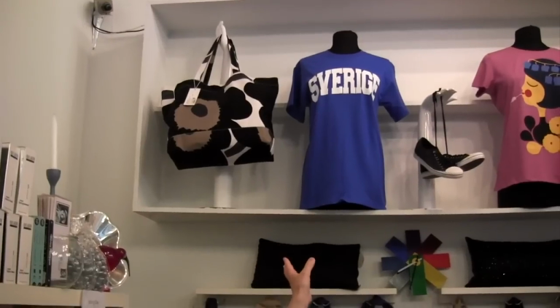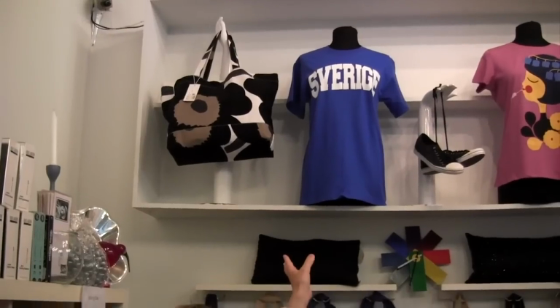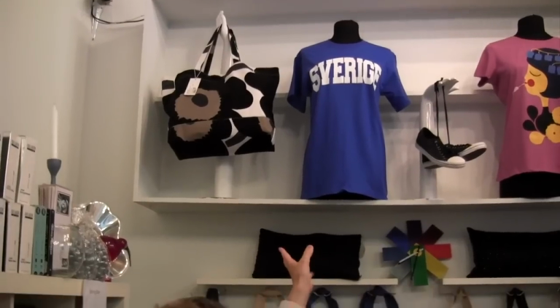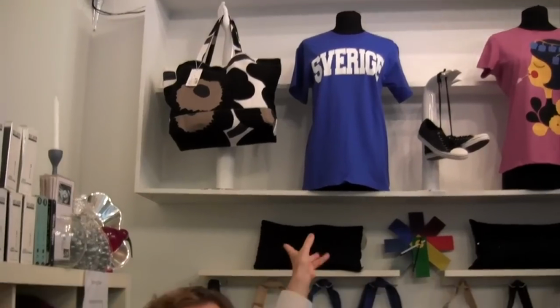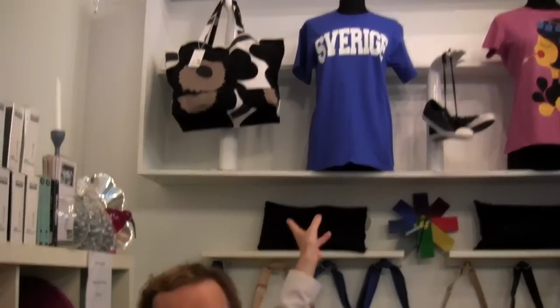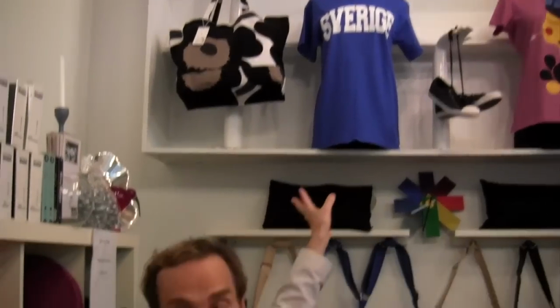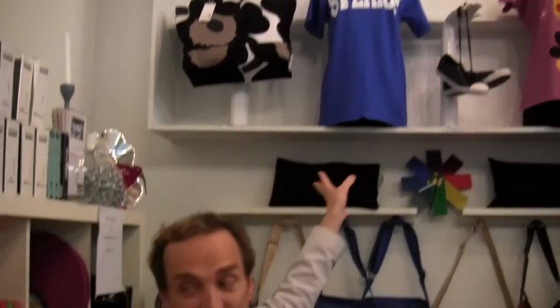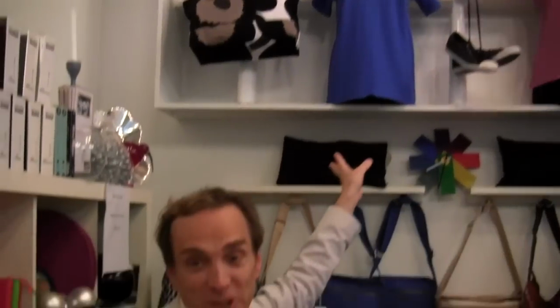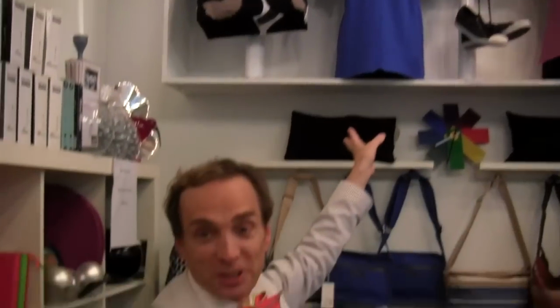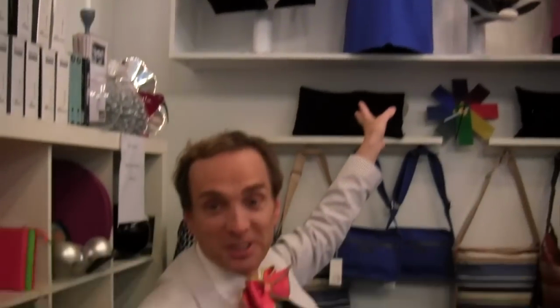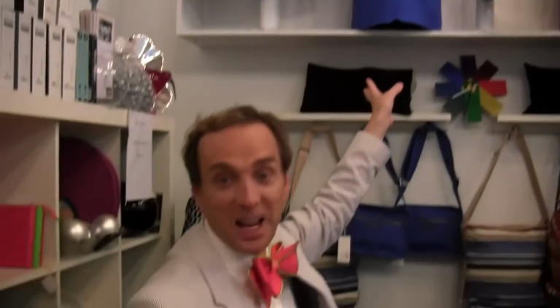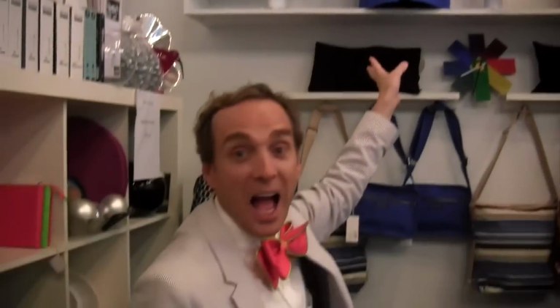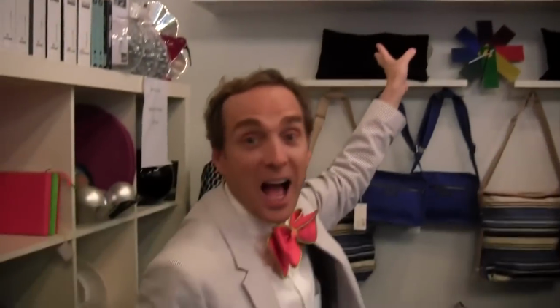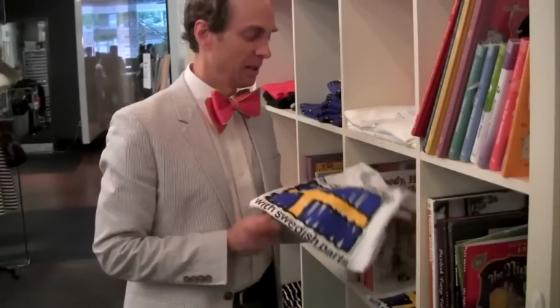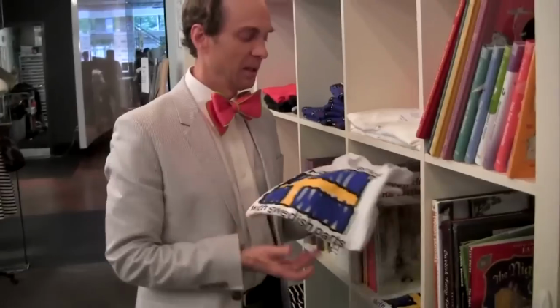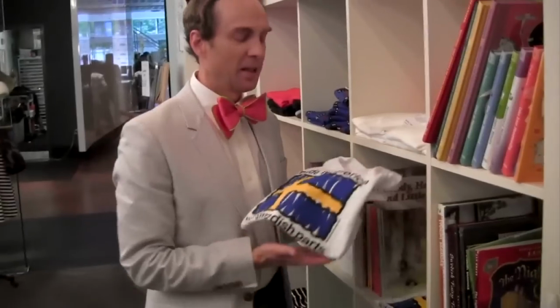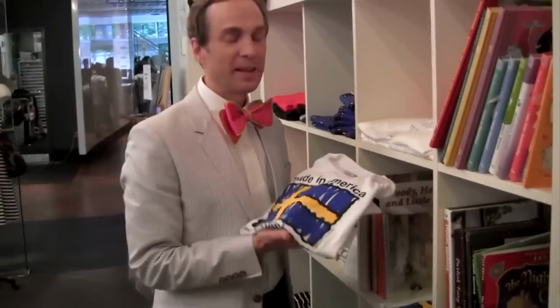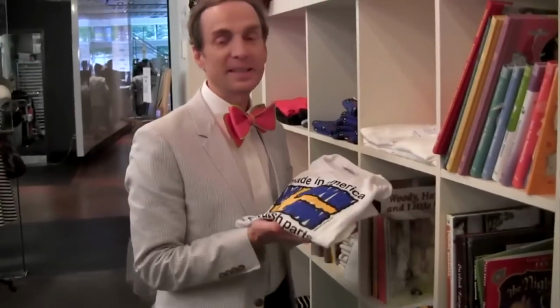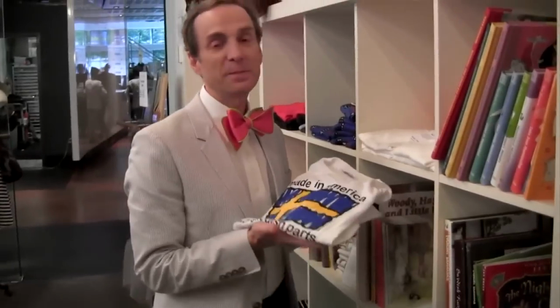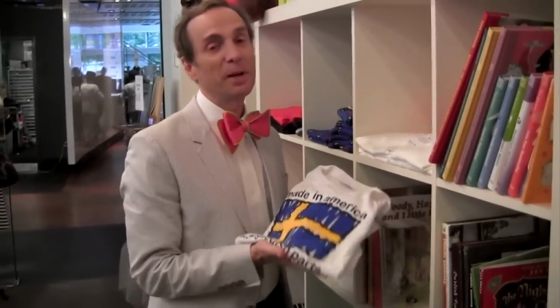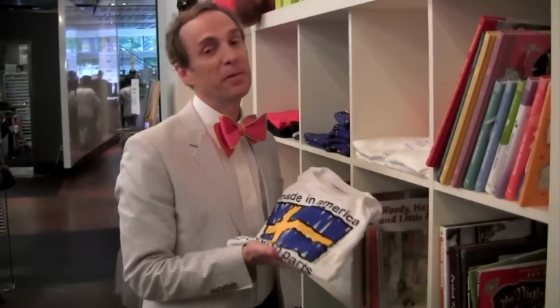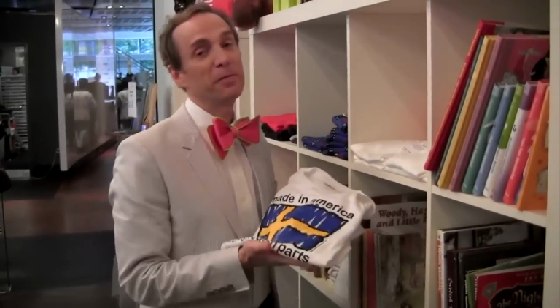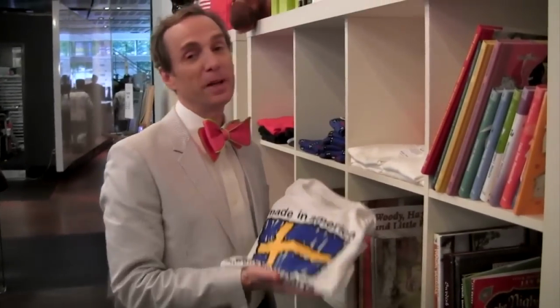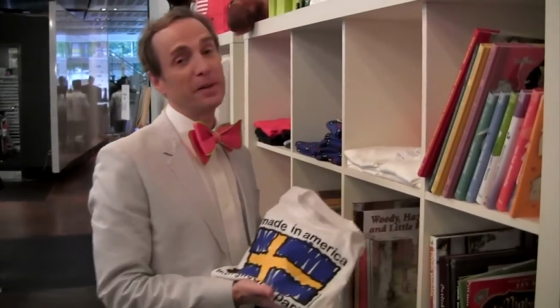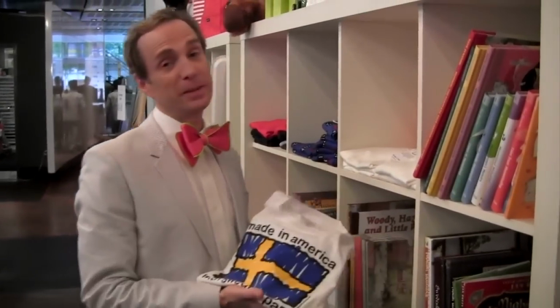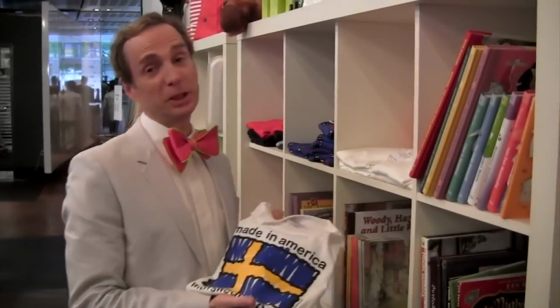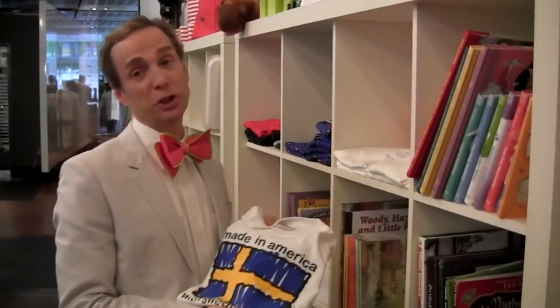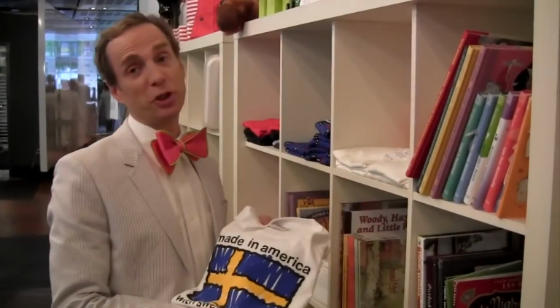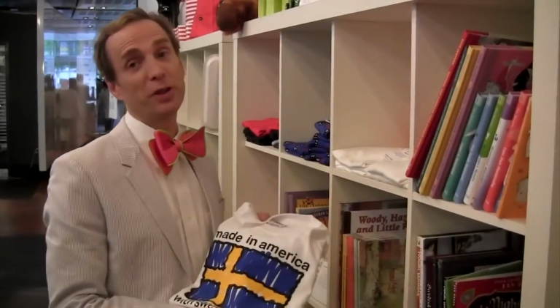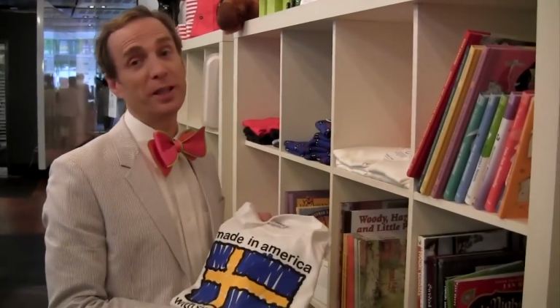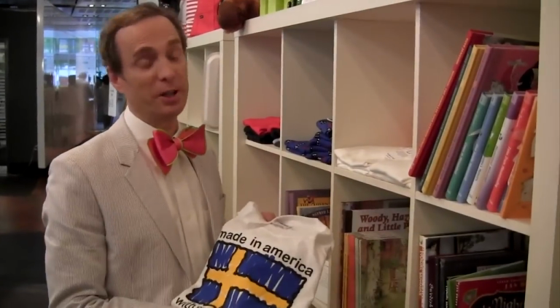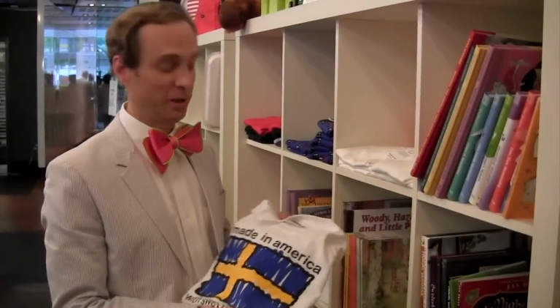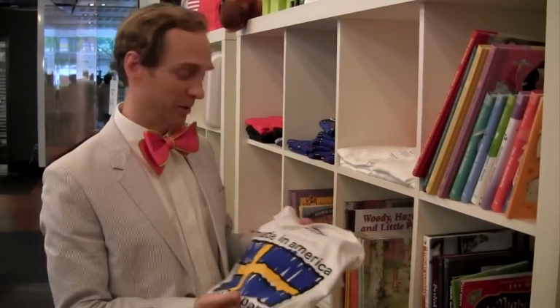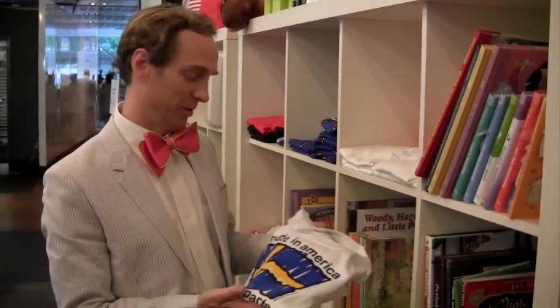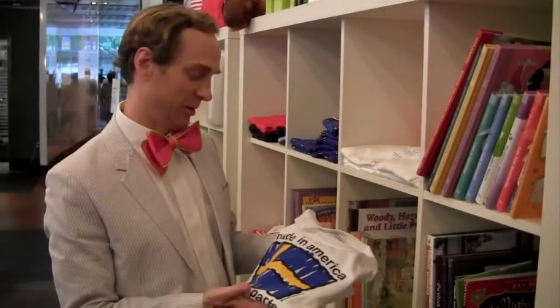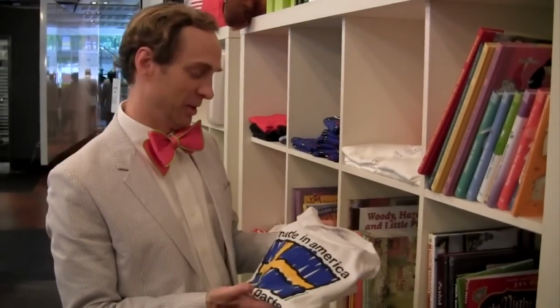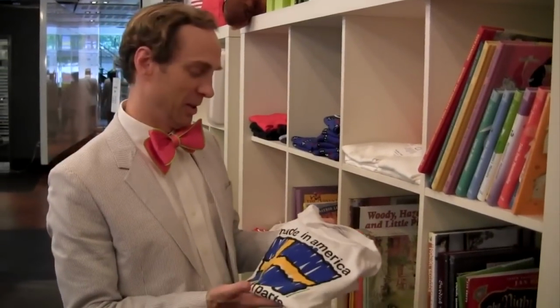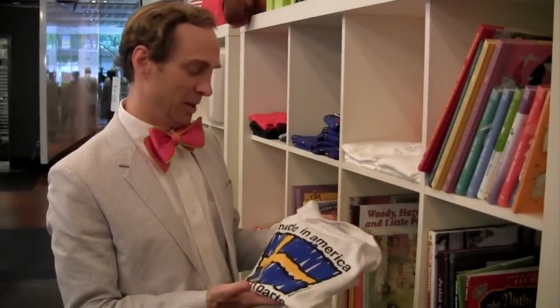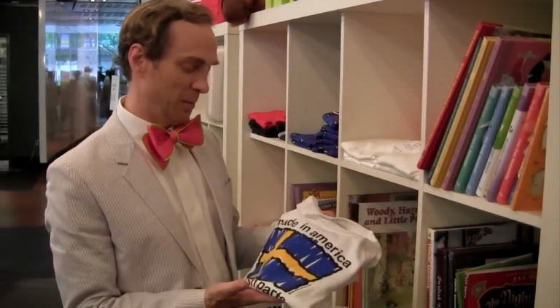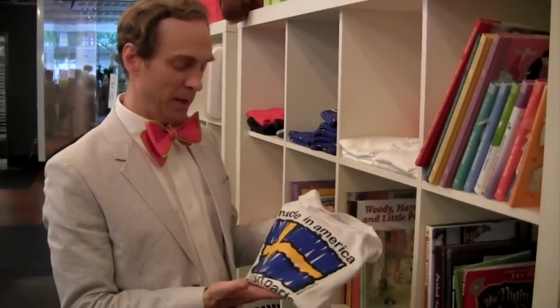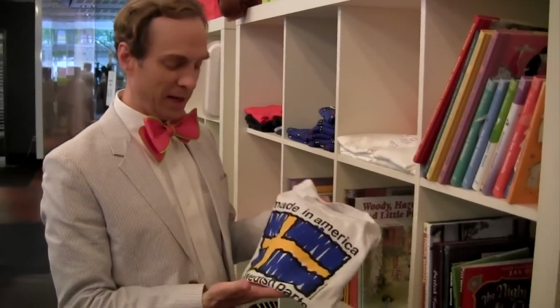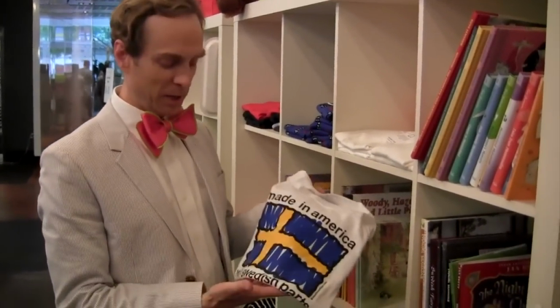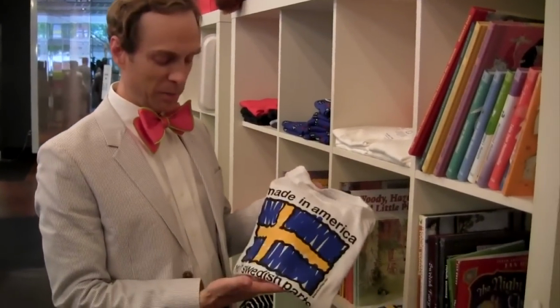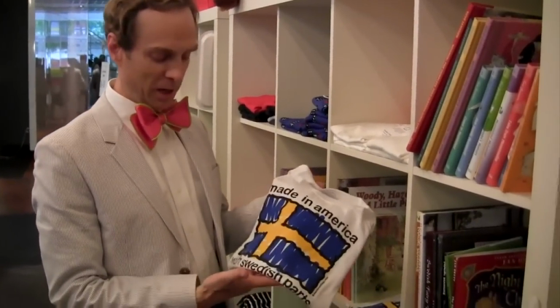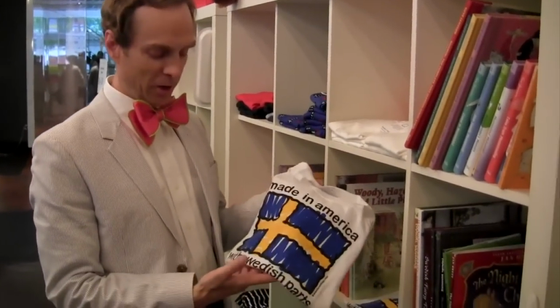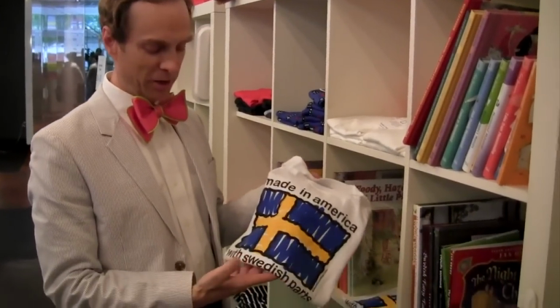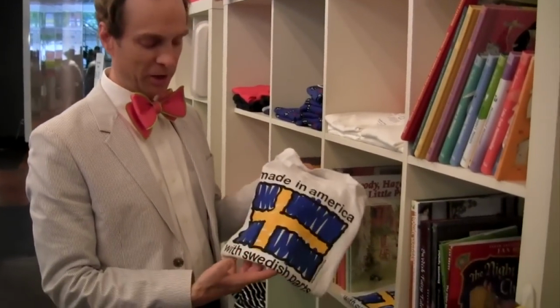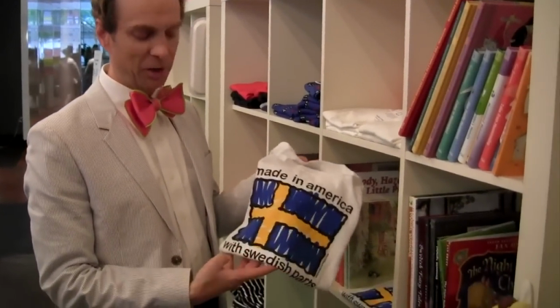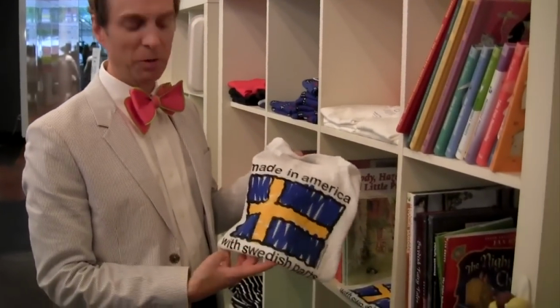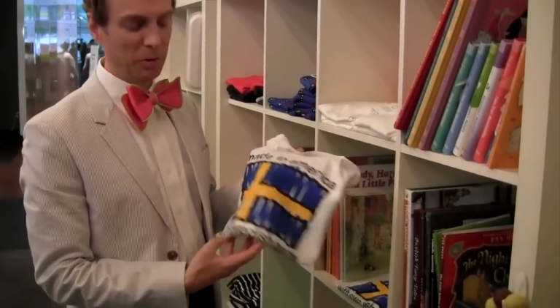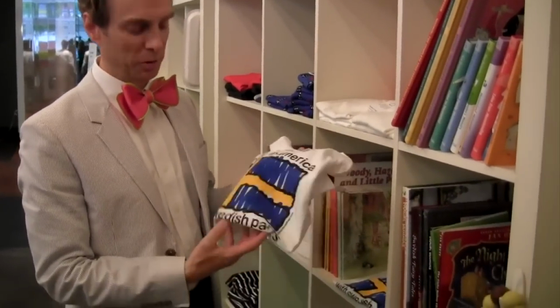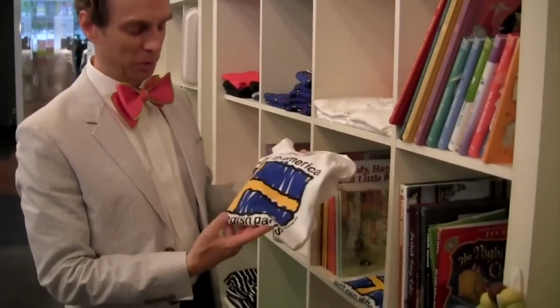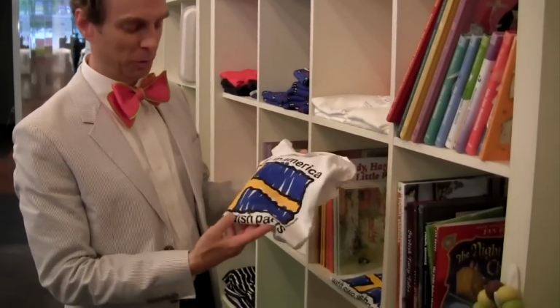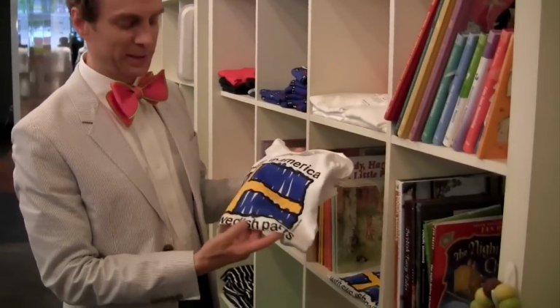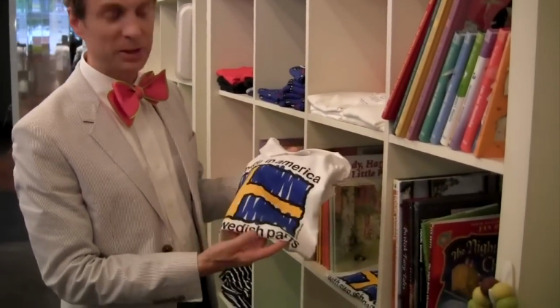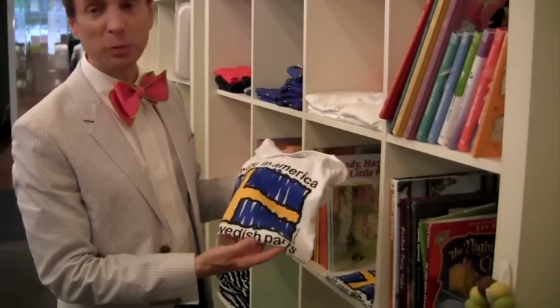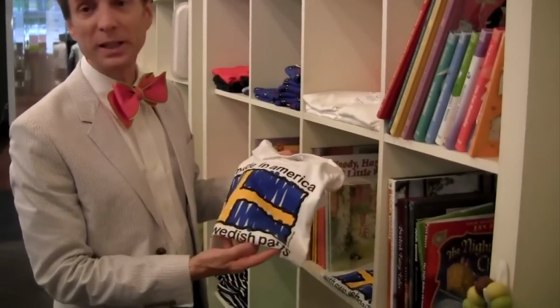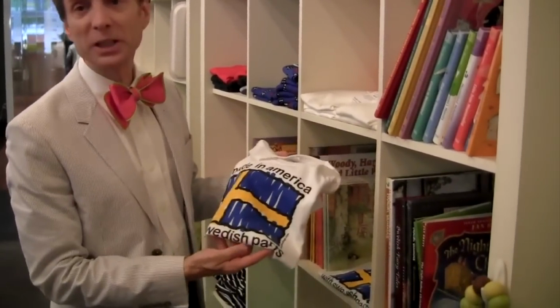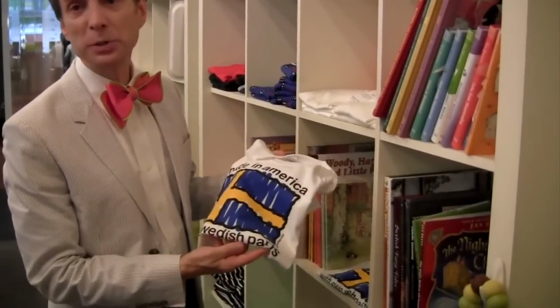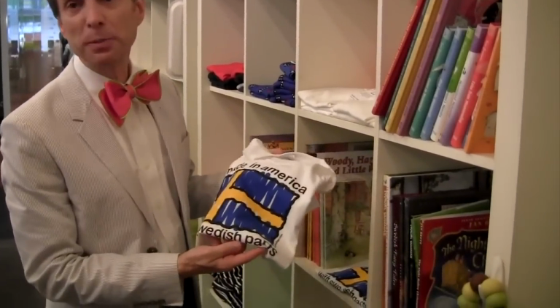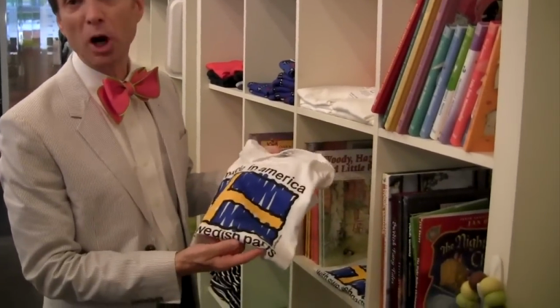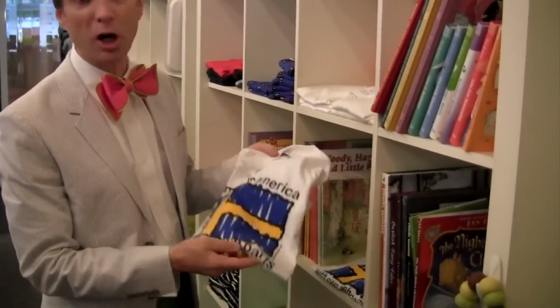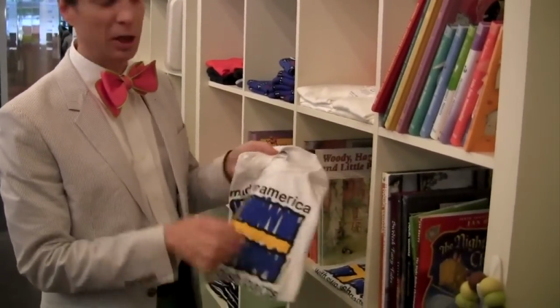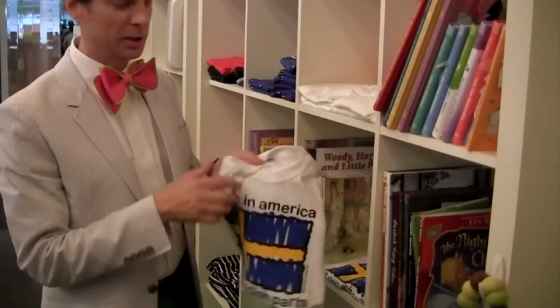There's the Sverige shirt — this is my favorite shirt here. Native America with Swedish parts.